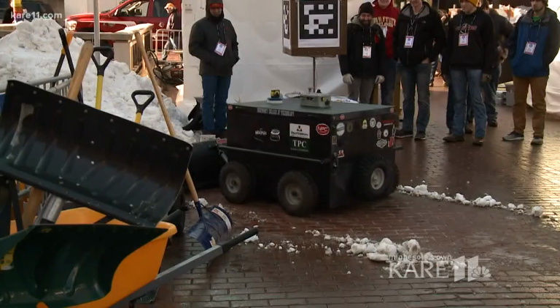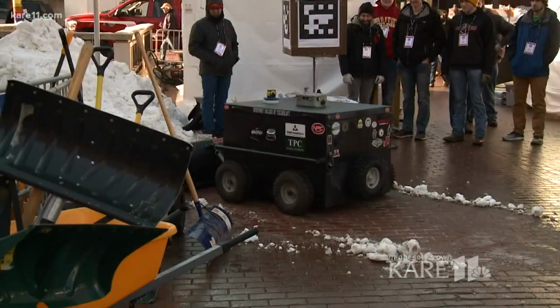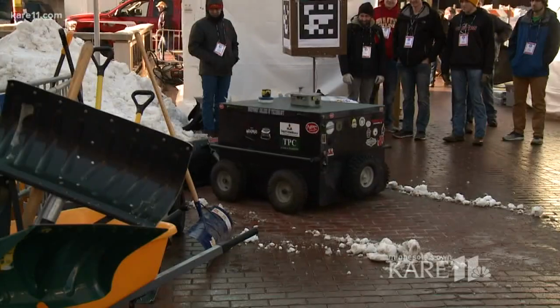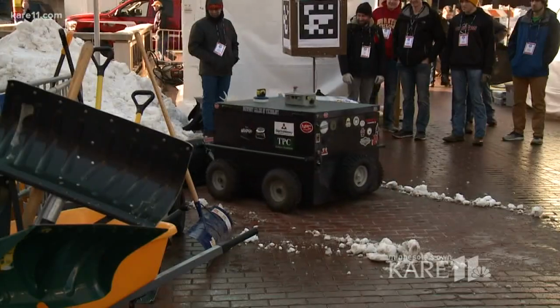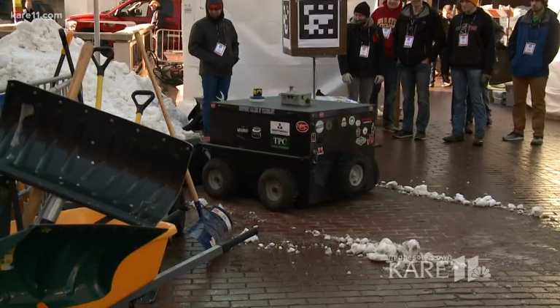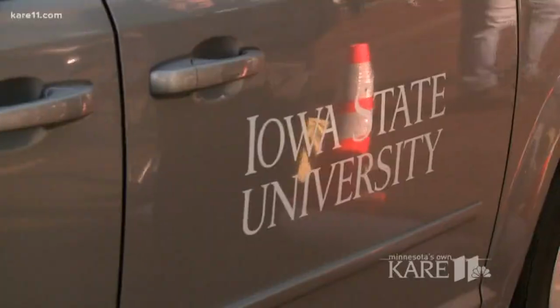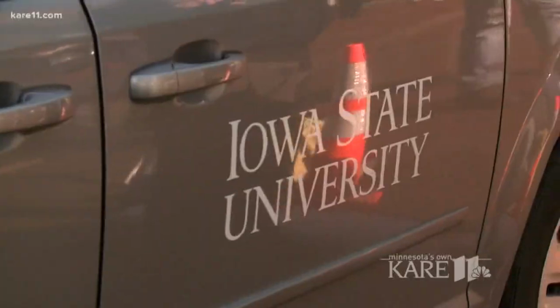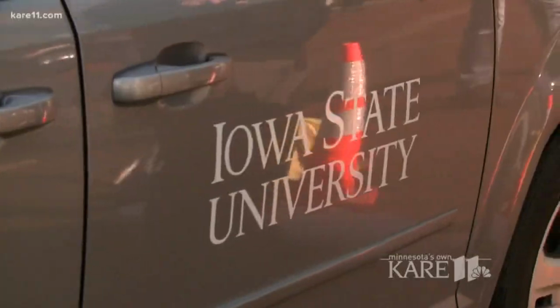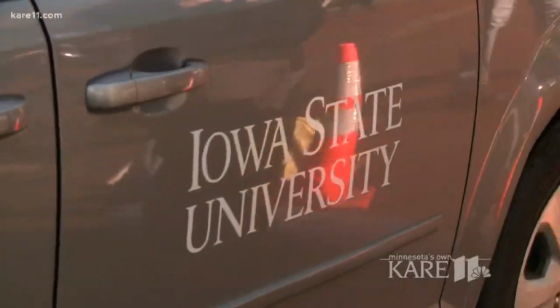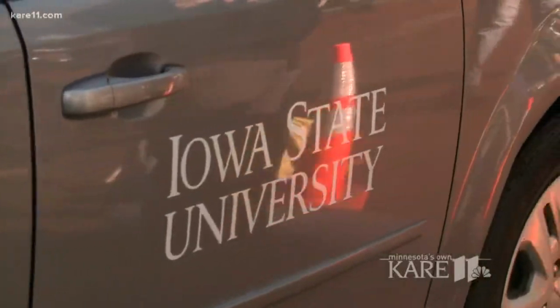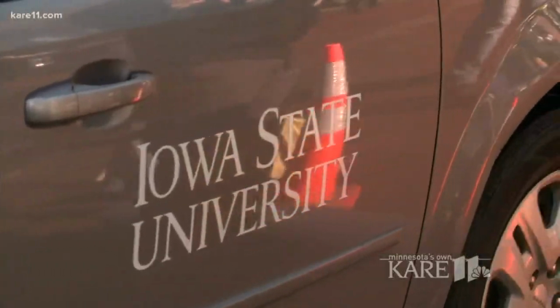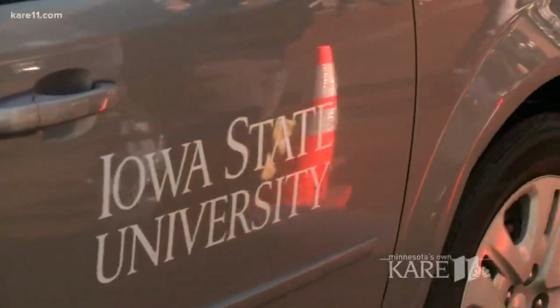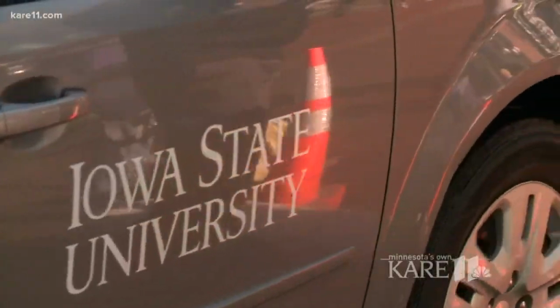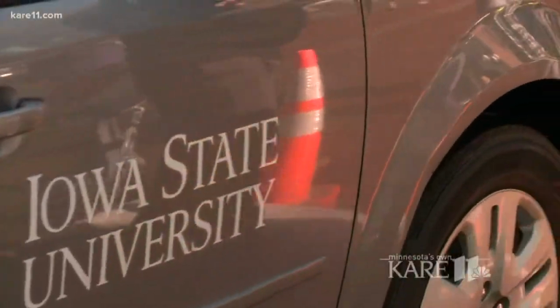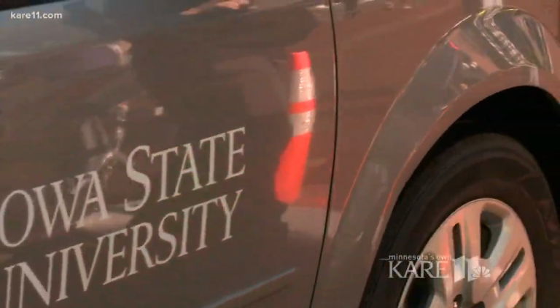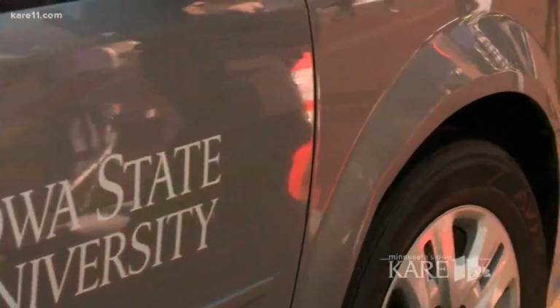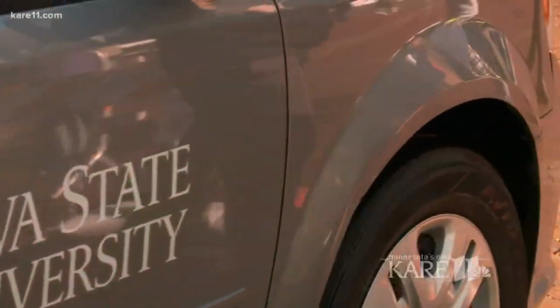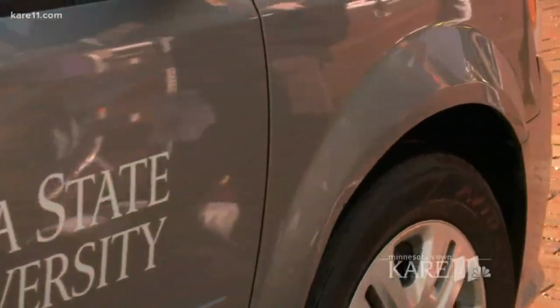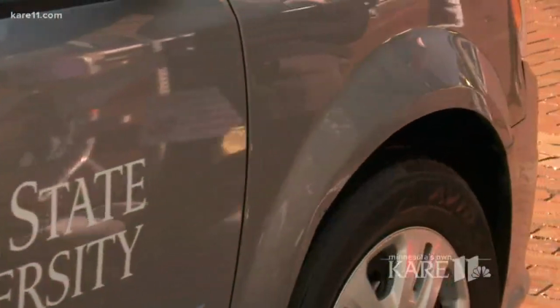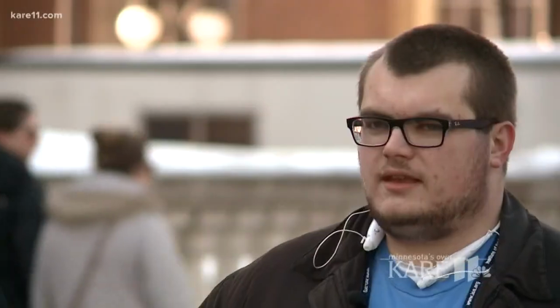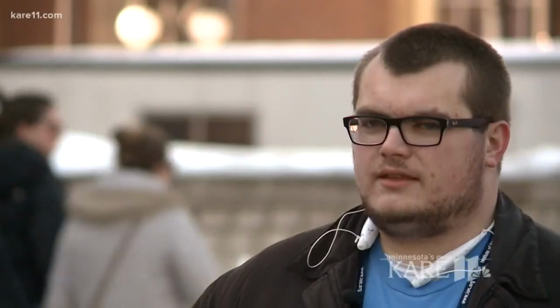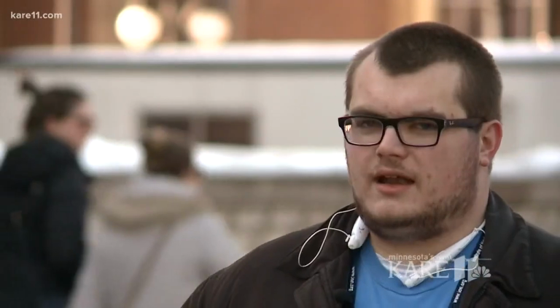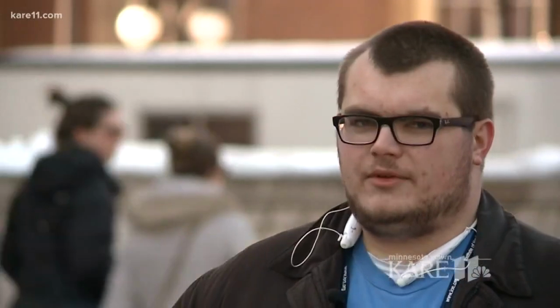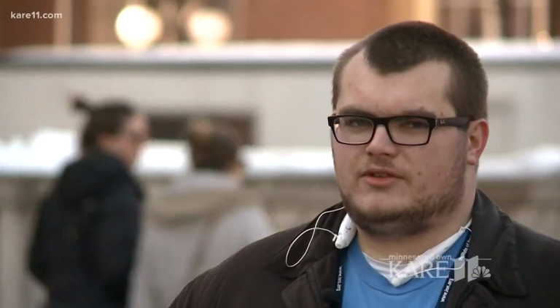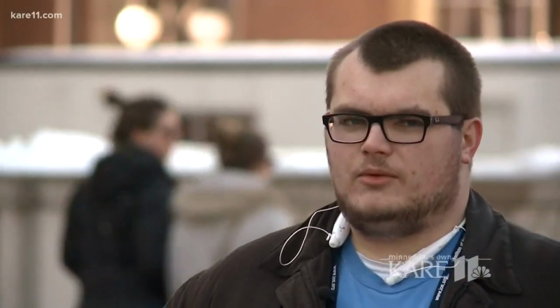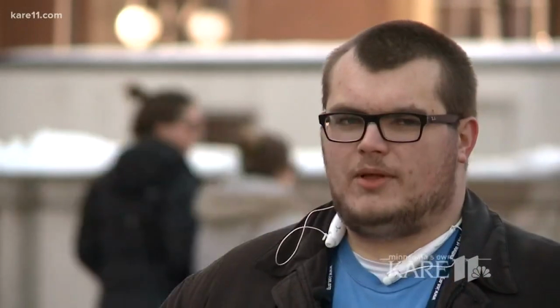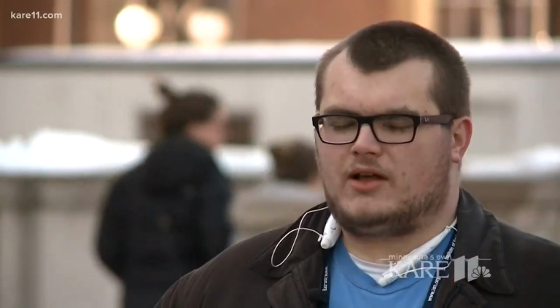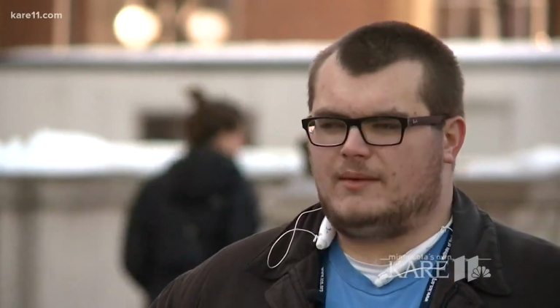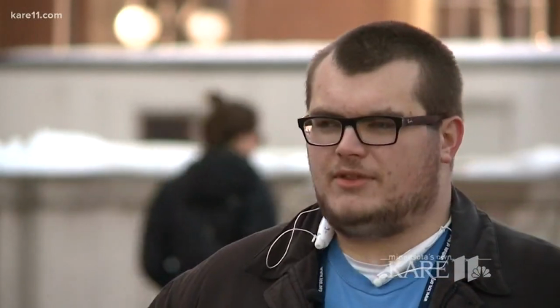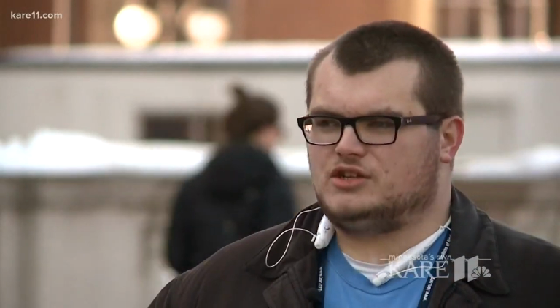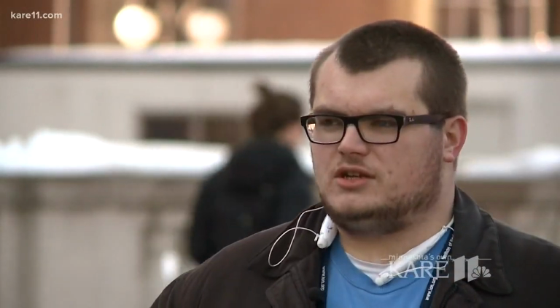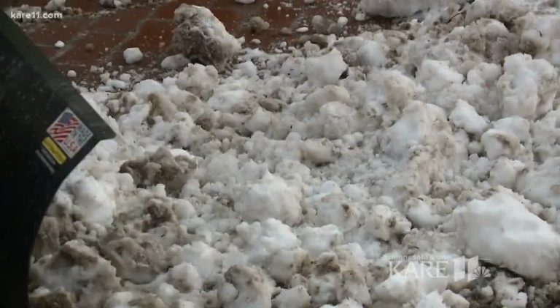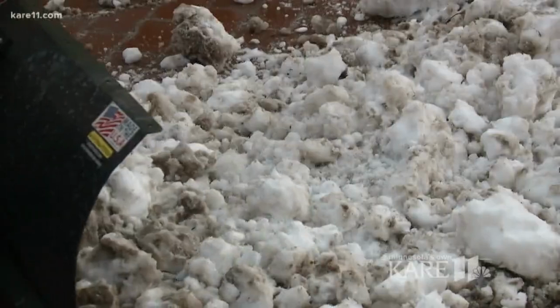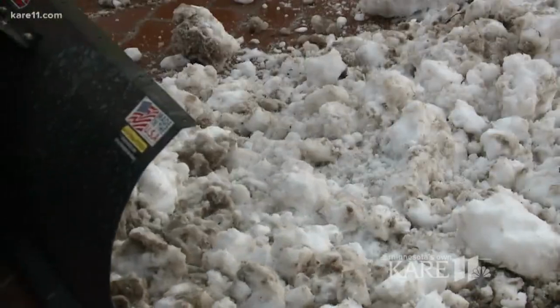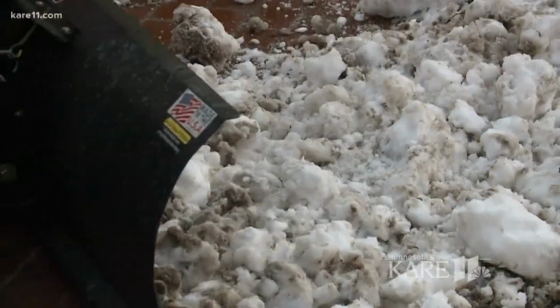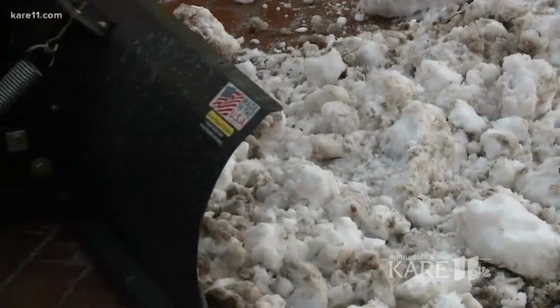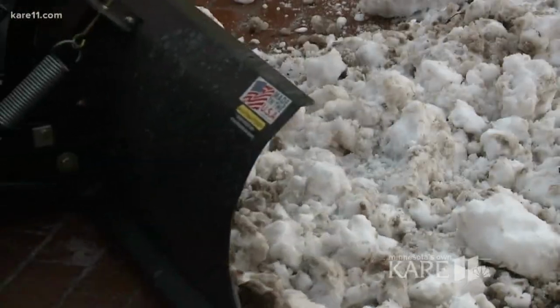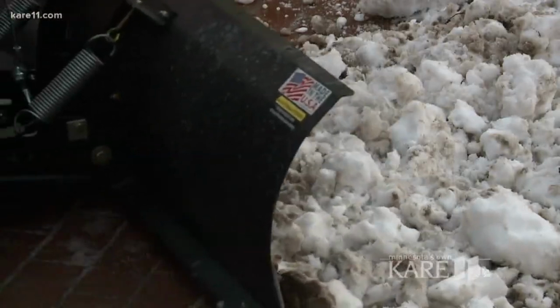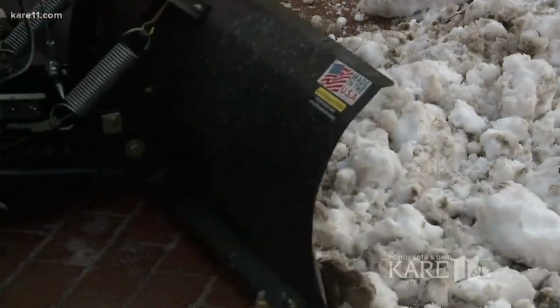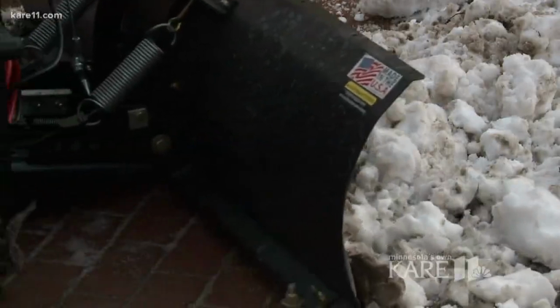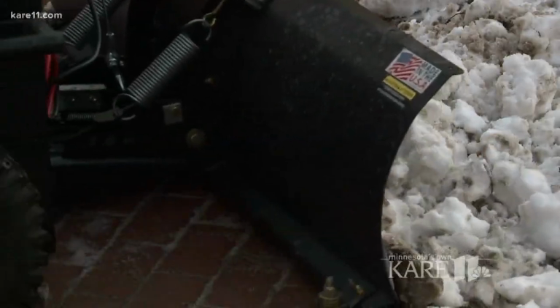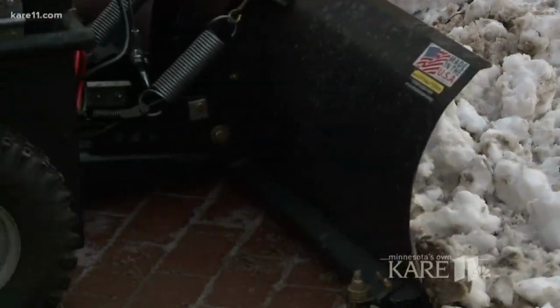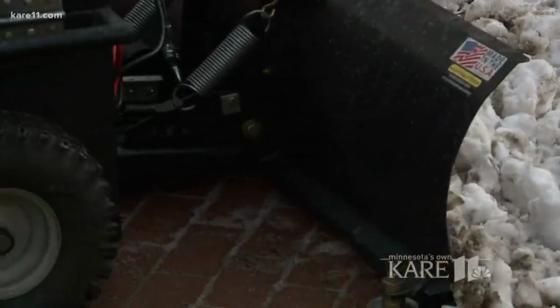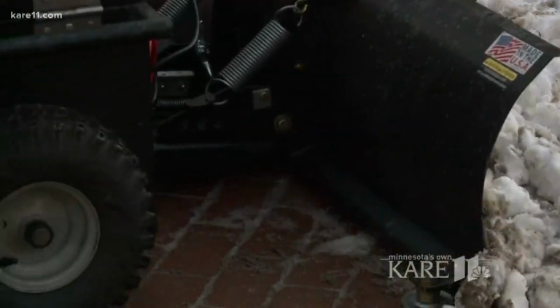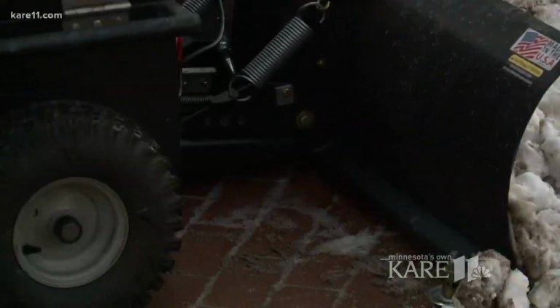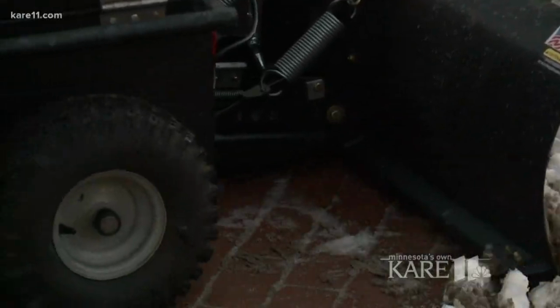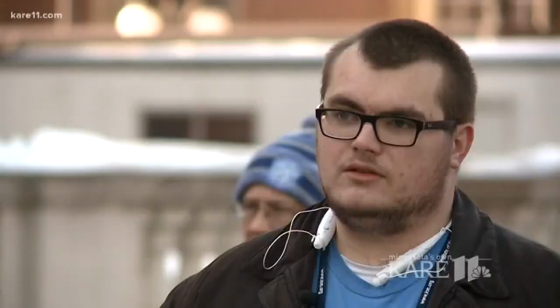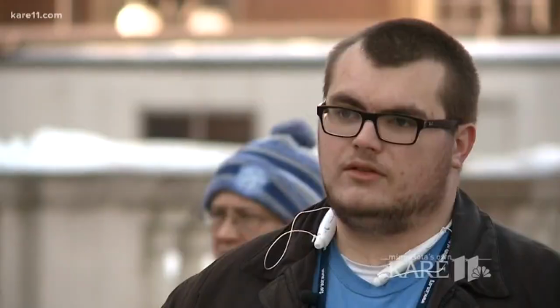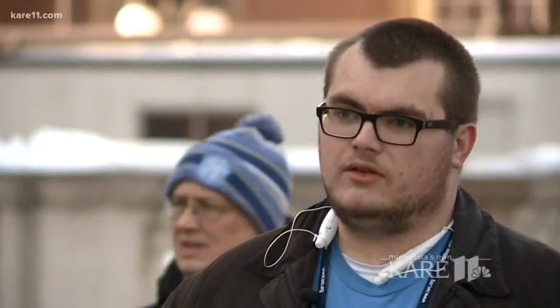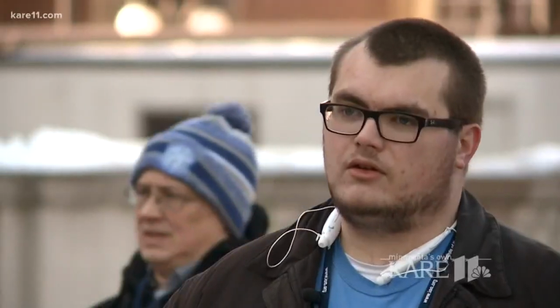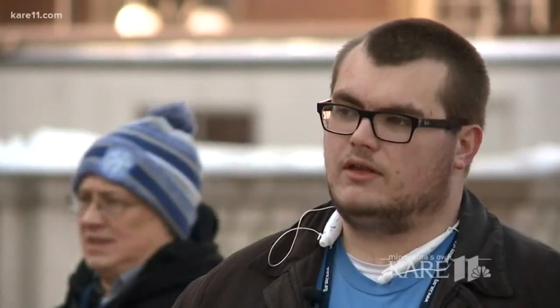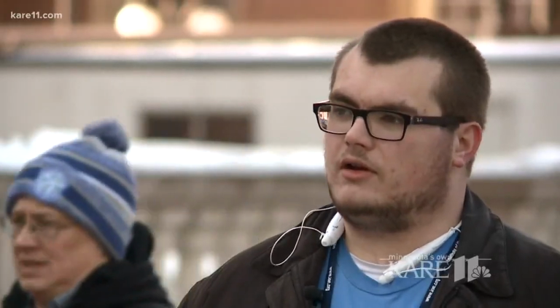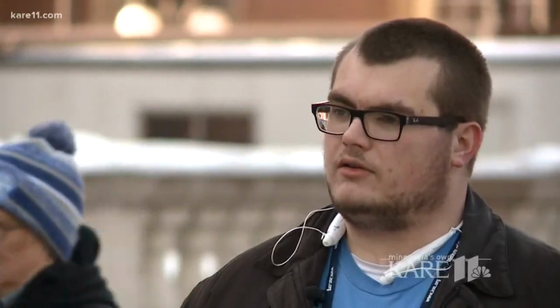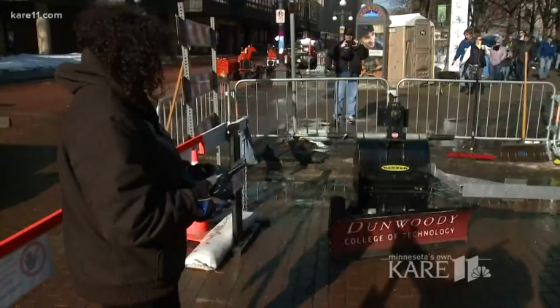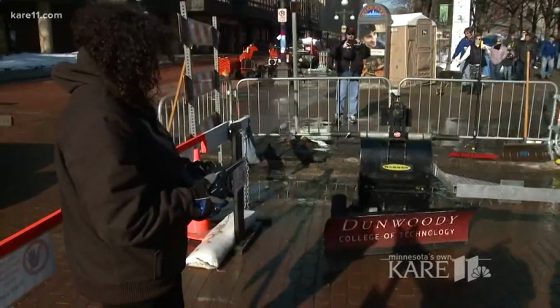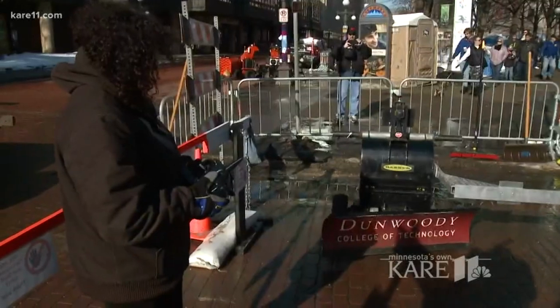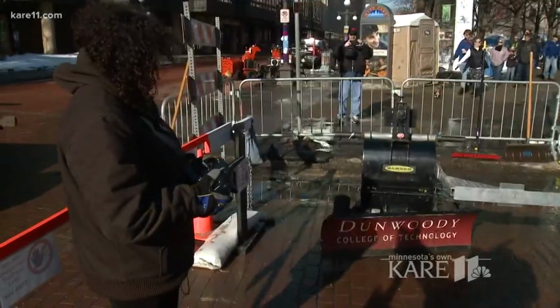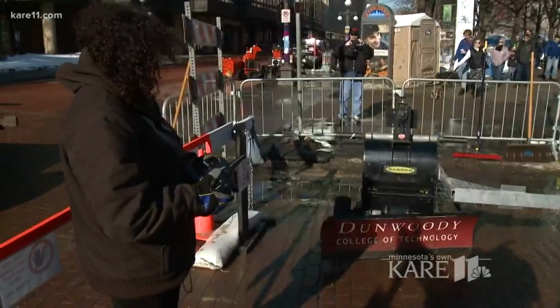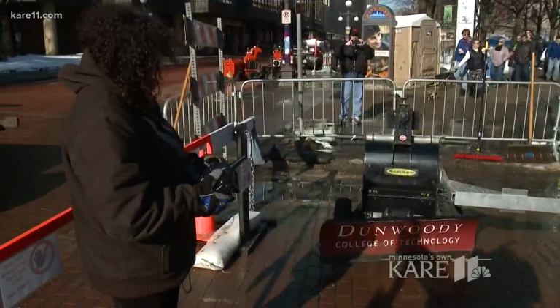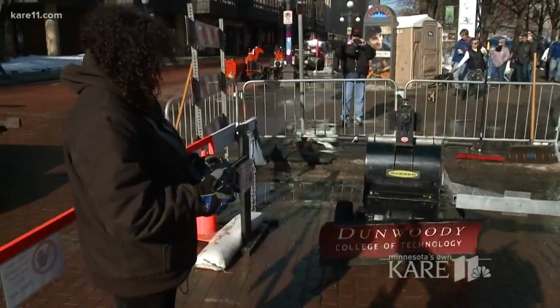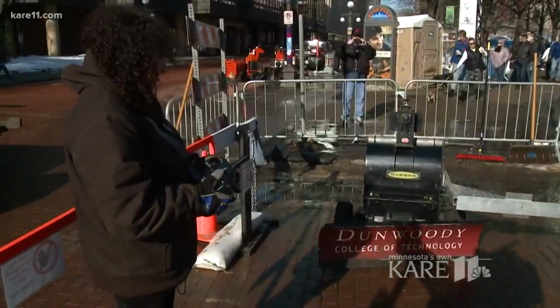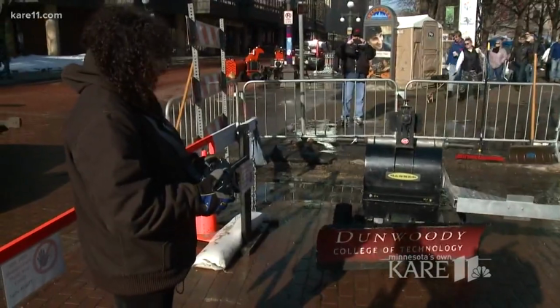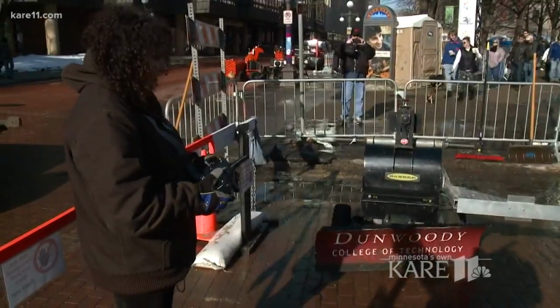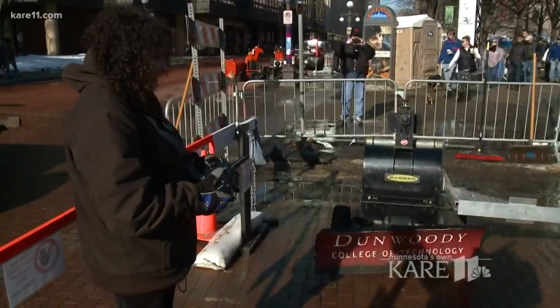City teams are arriving in St. Paul. This is the autonomous snowfall competition — you earn points based on the amount of snow that you clear. We're from Dunwoody College of Technology.